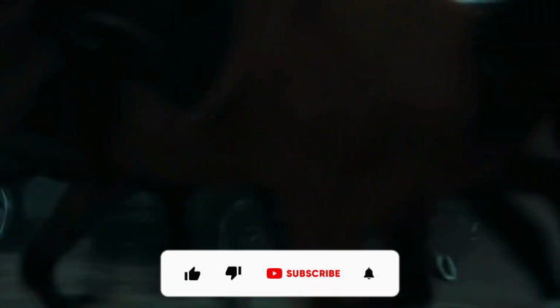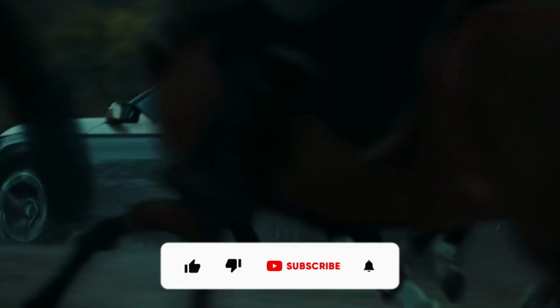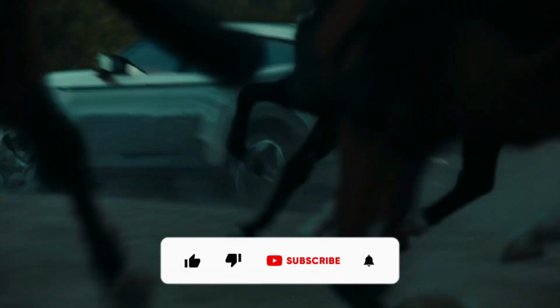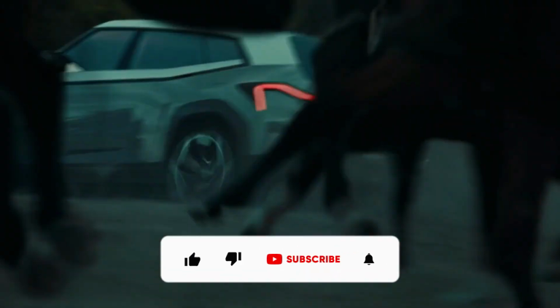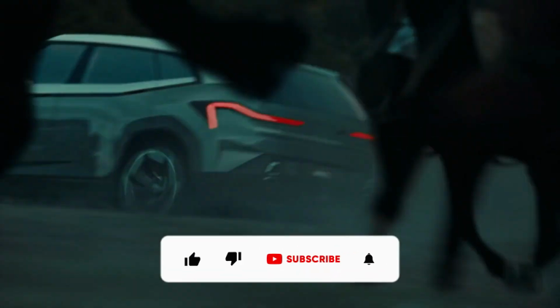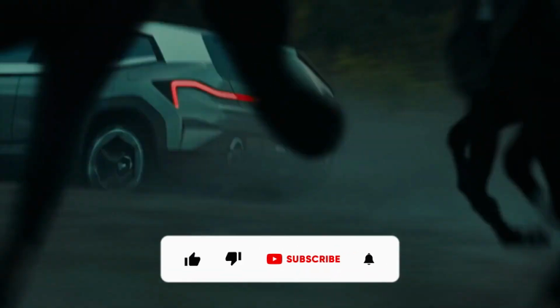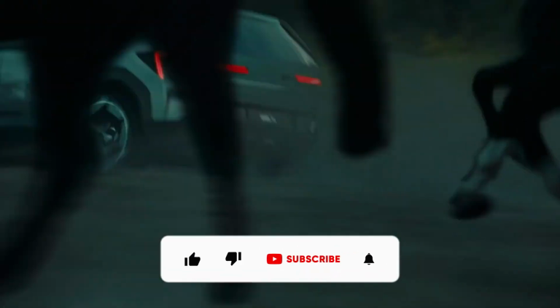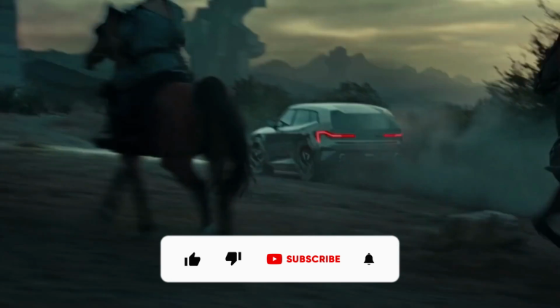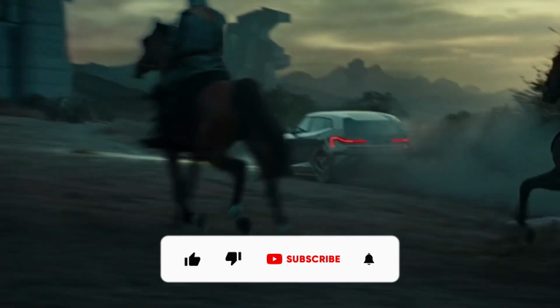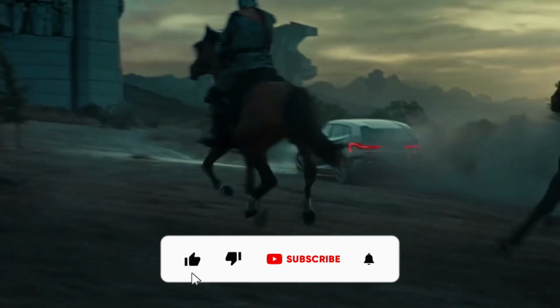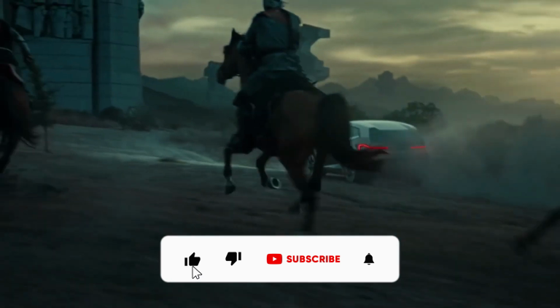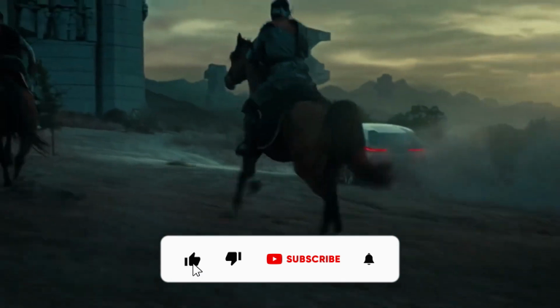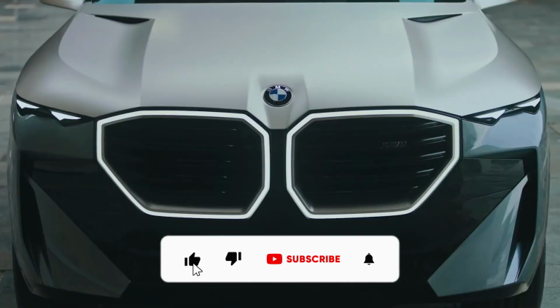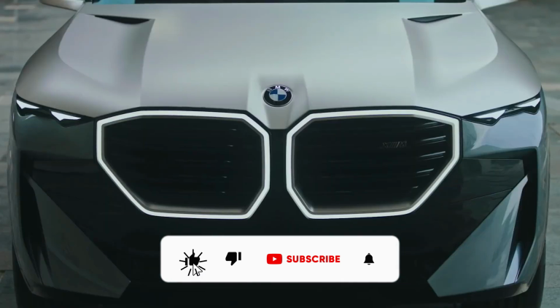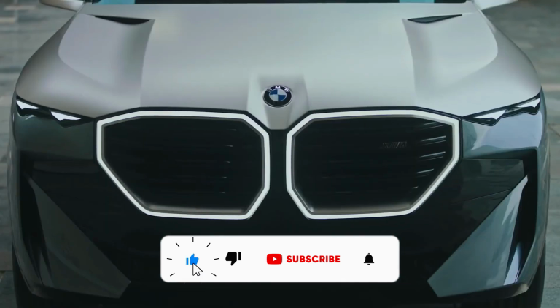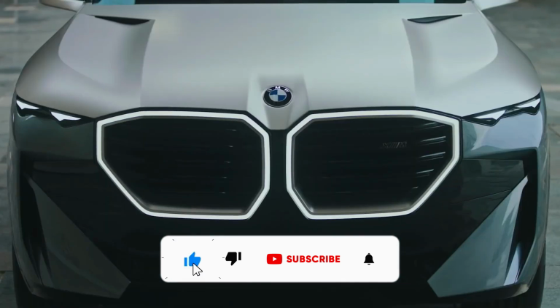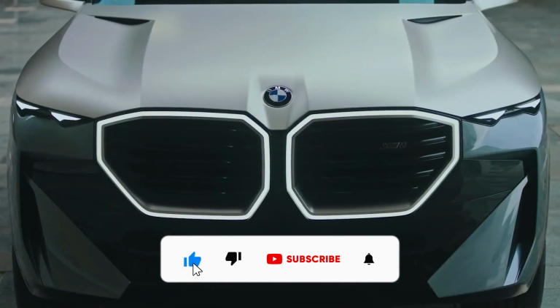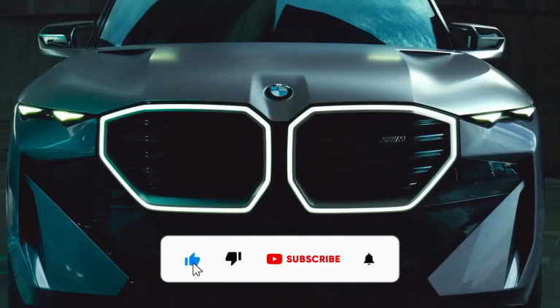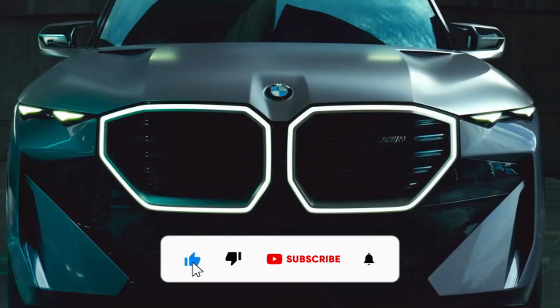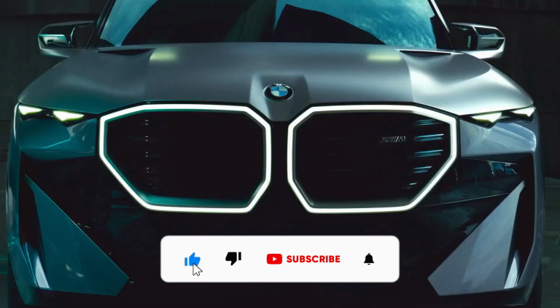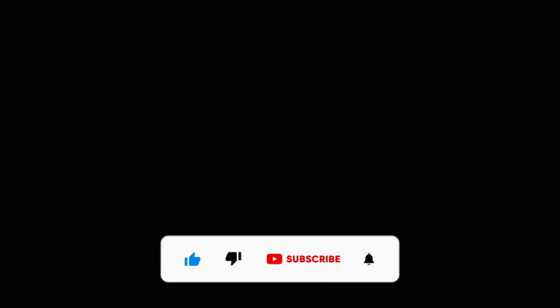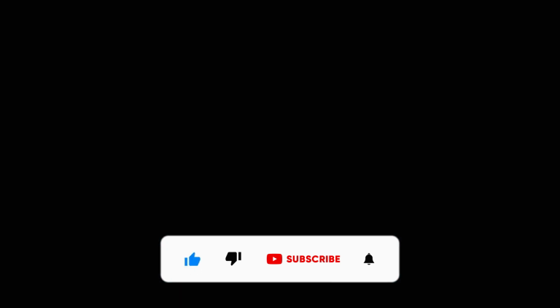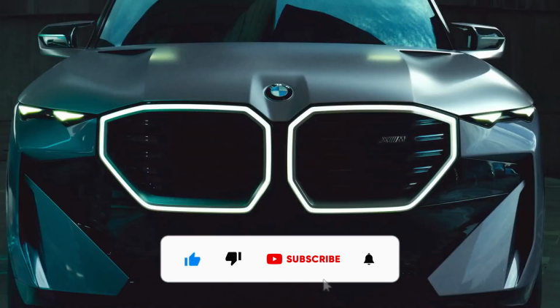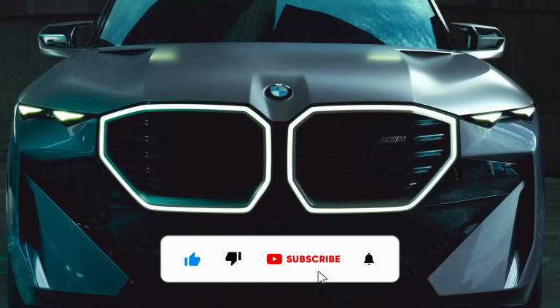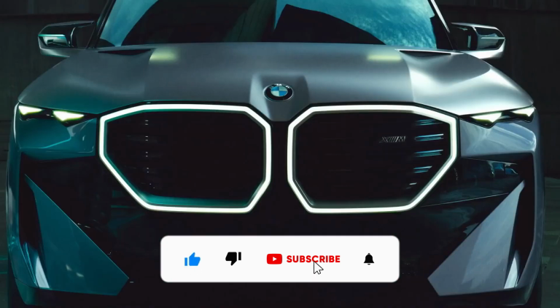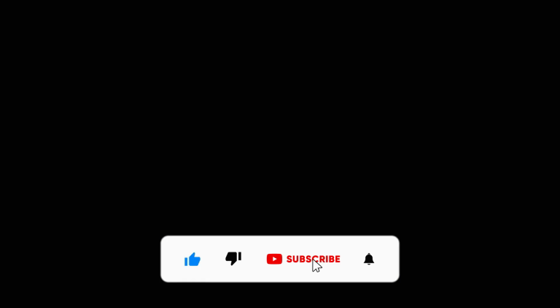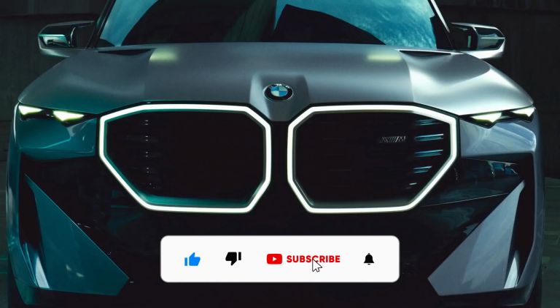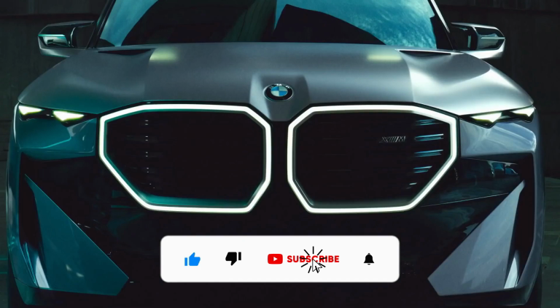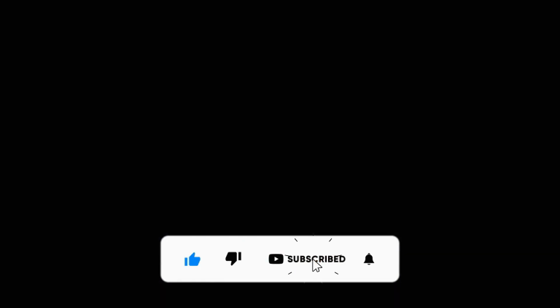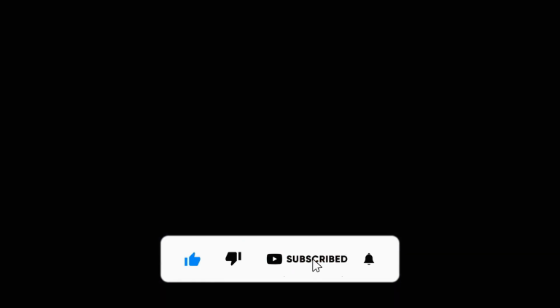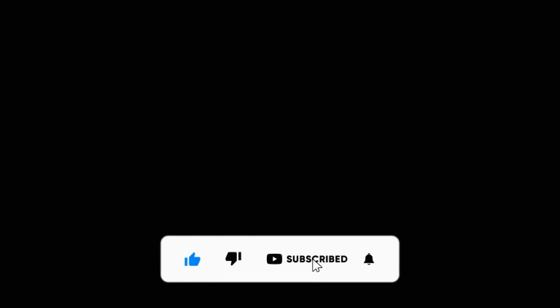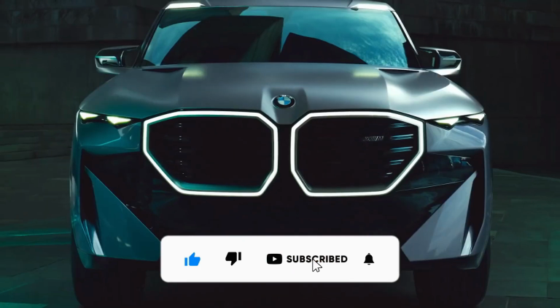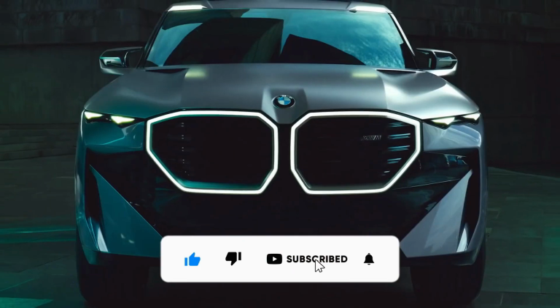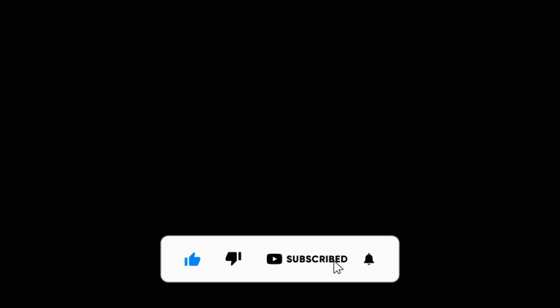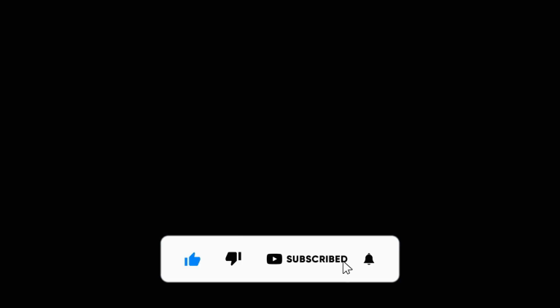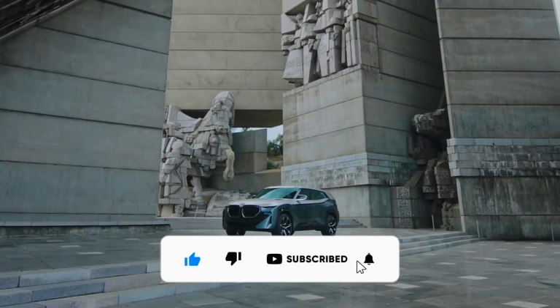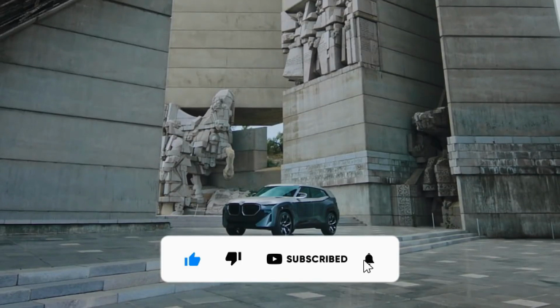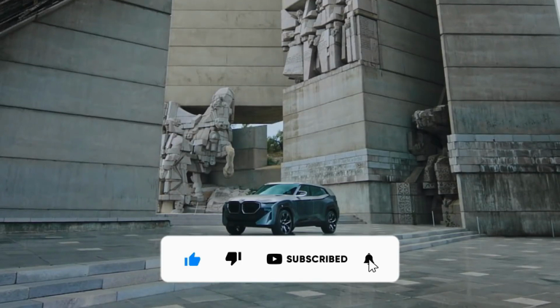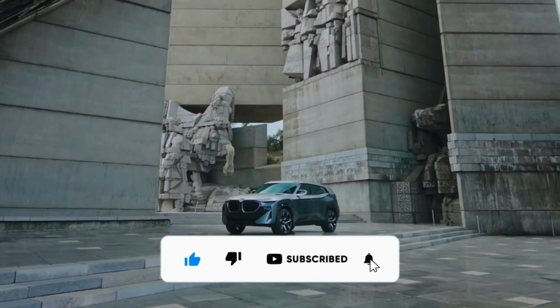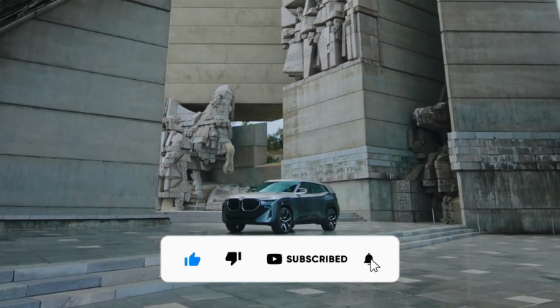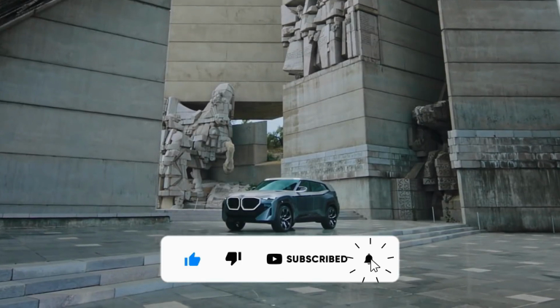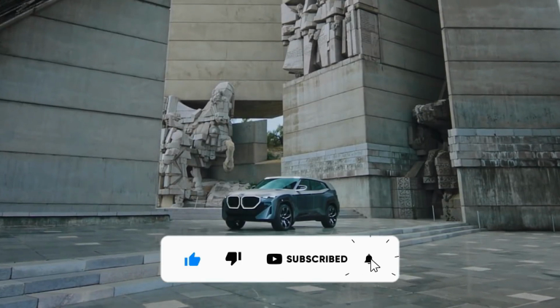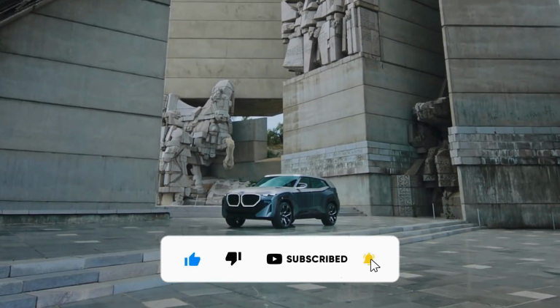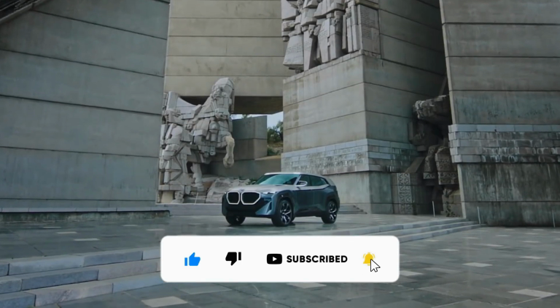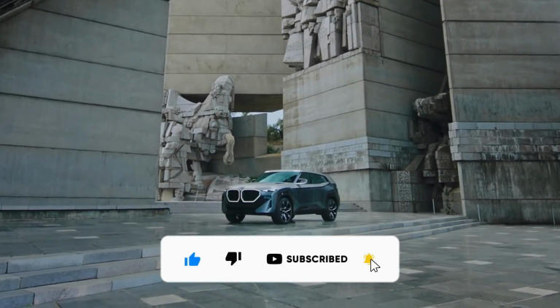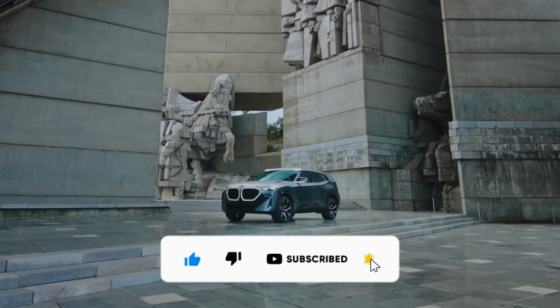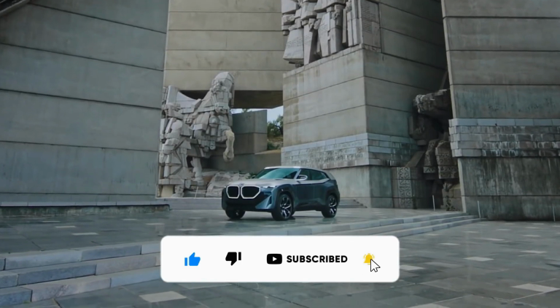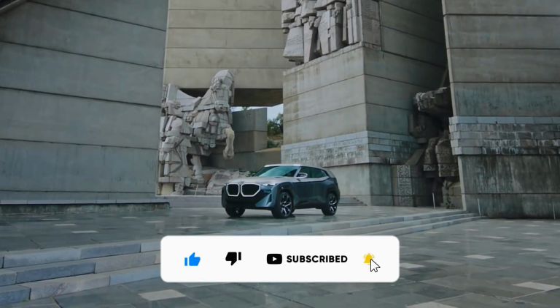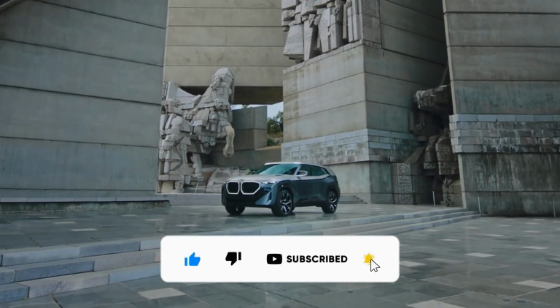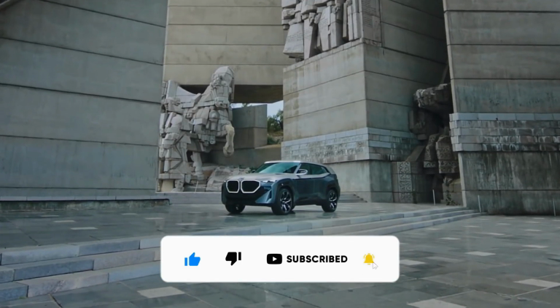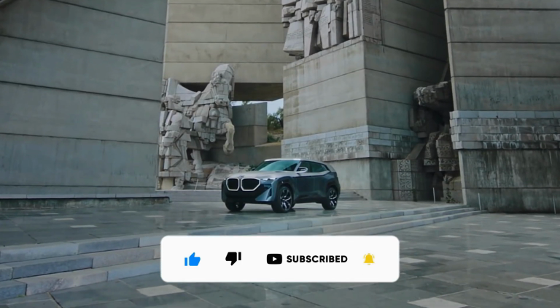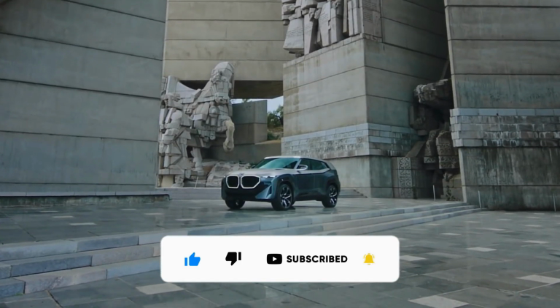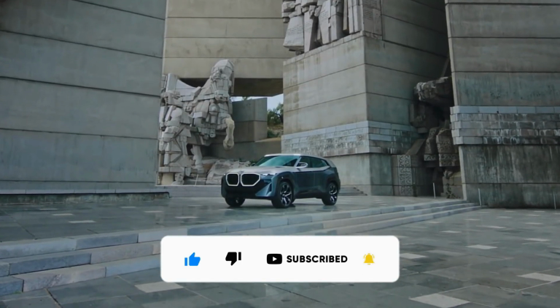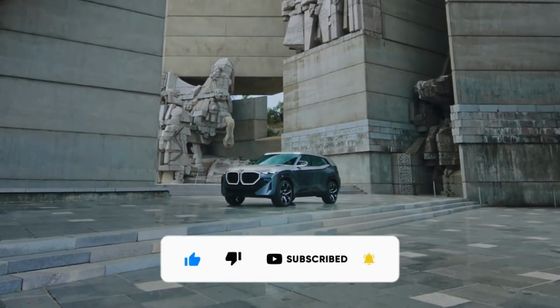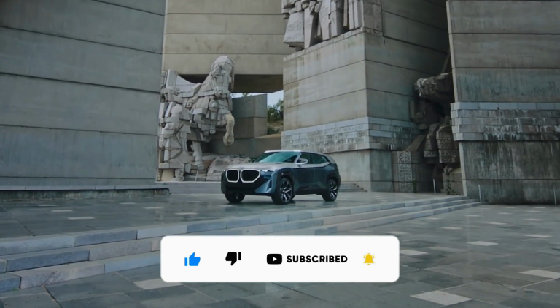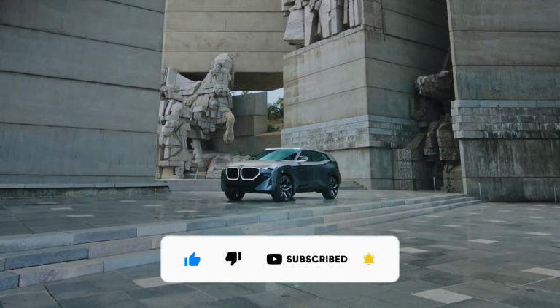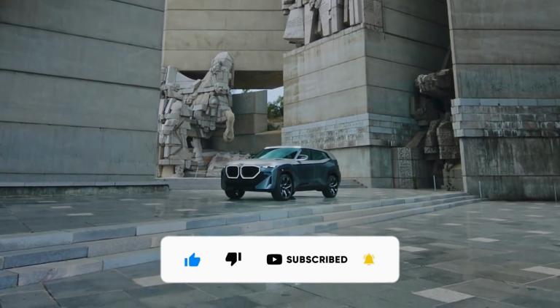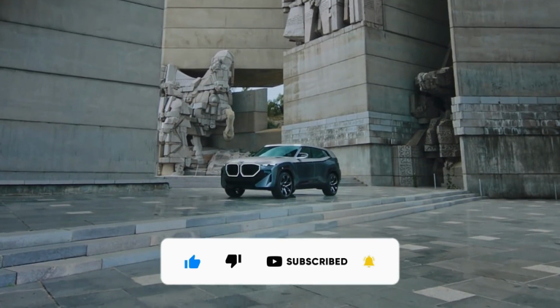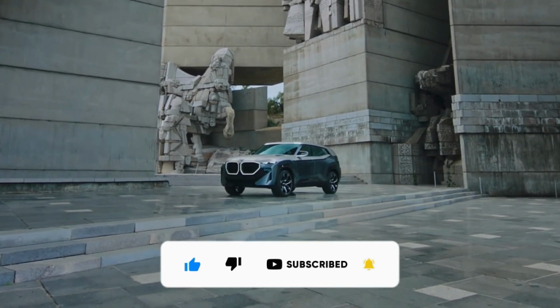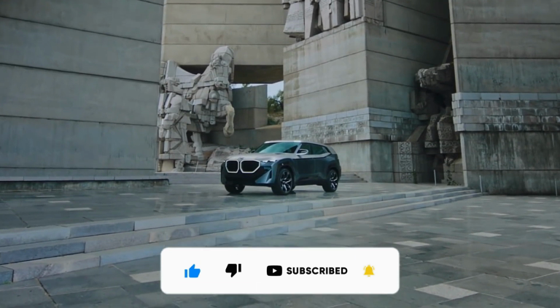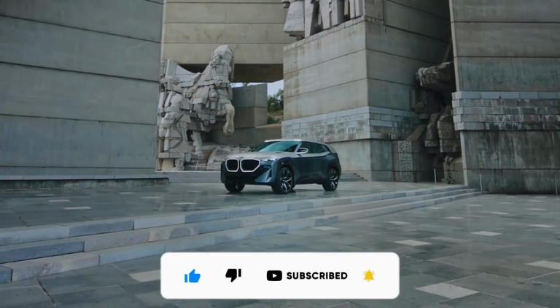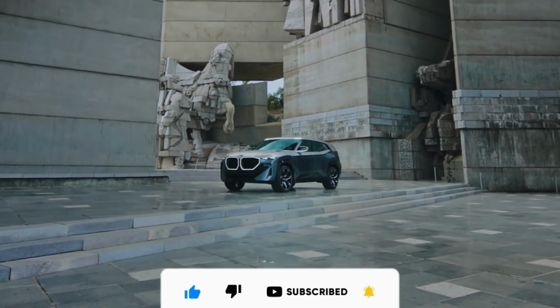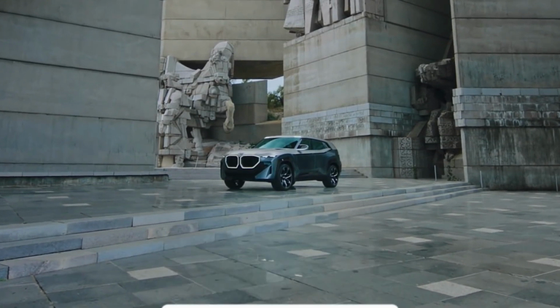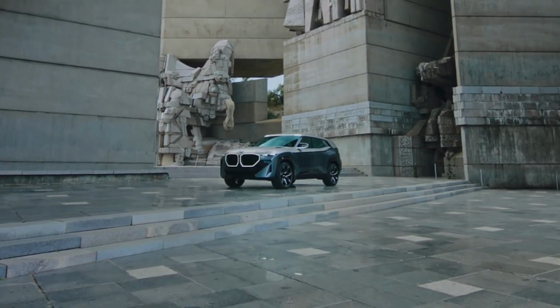Before we start the video, be sure to smash the subscribe button and leave a like if you like the video. Let's get started.